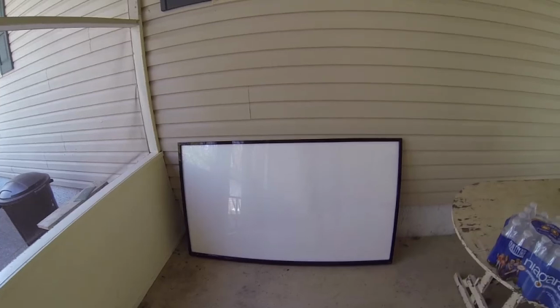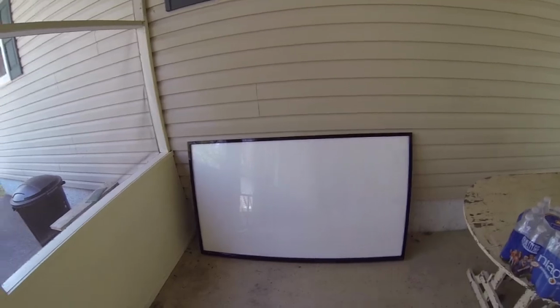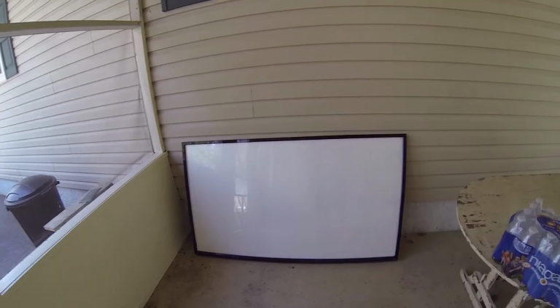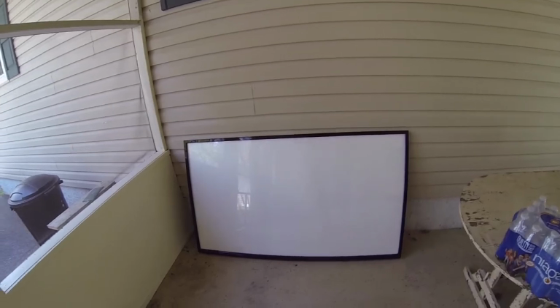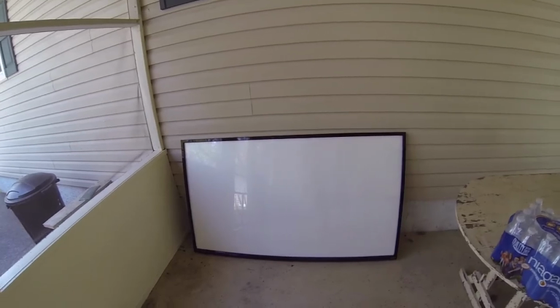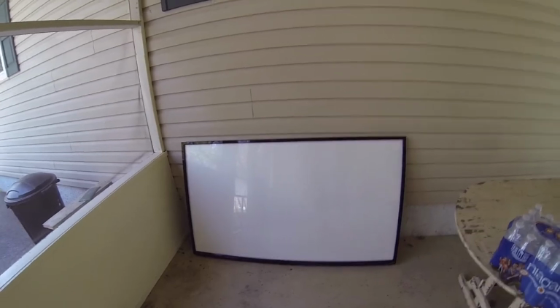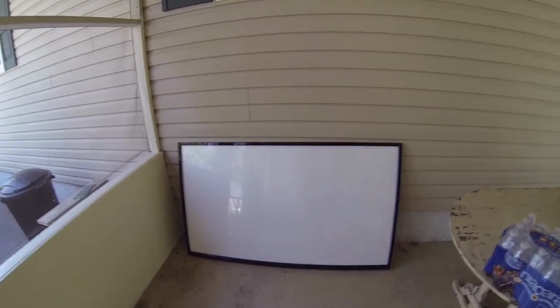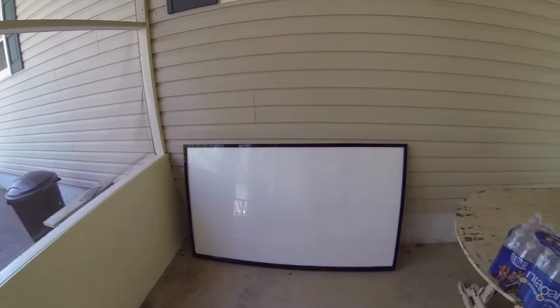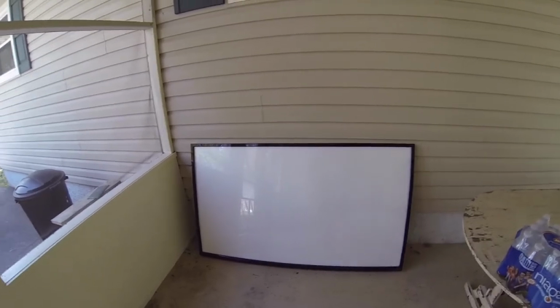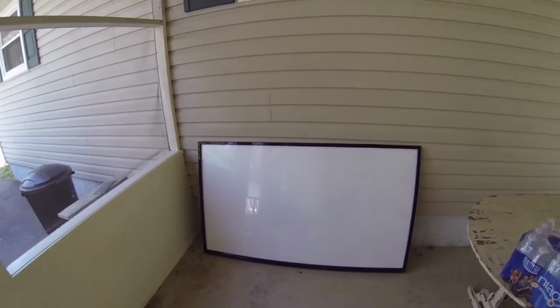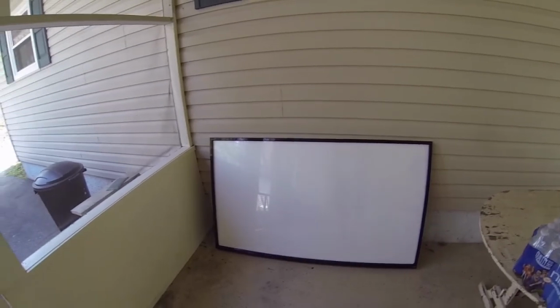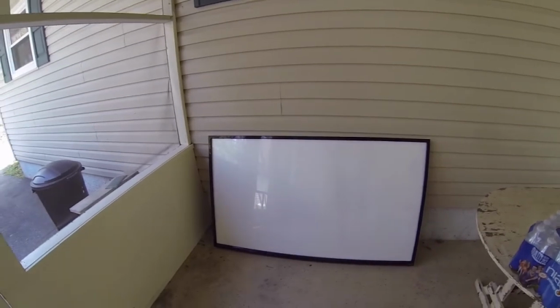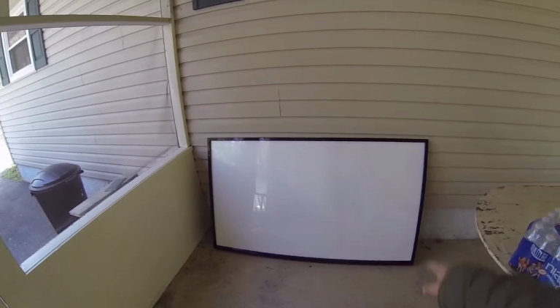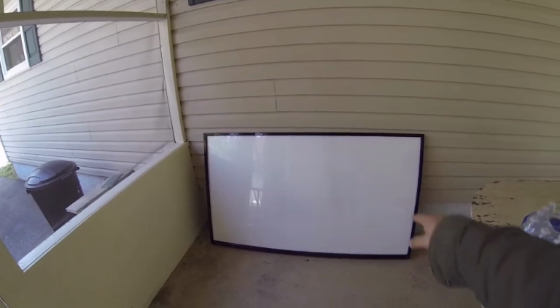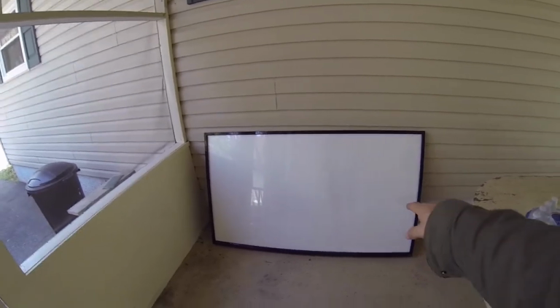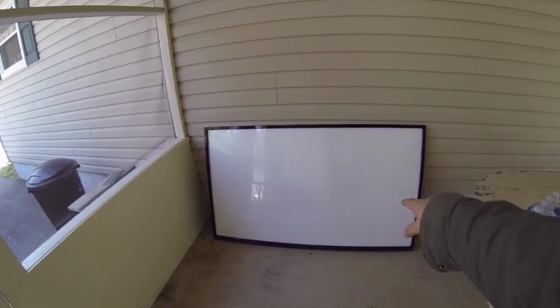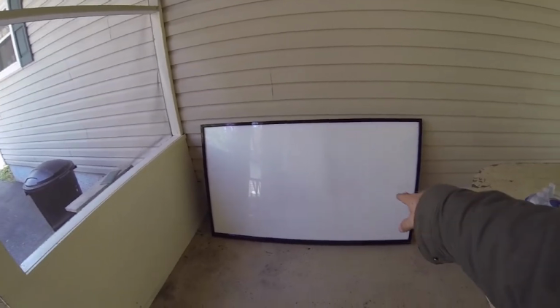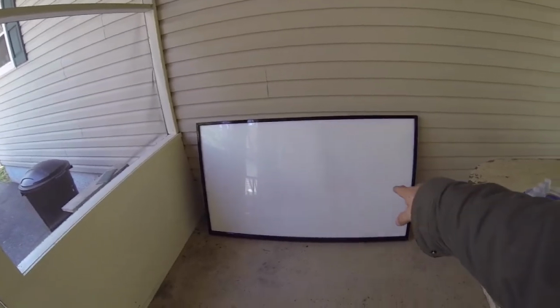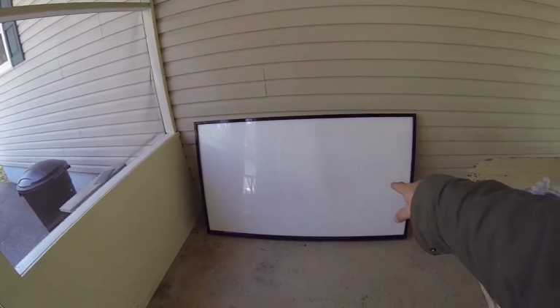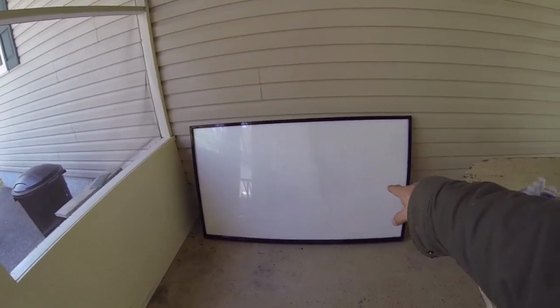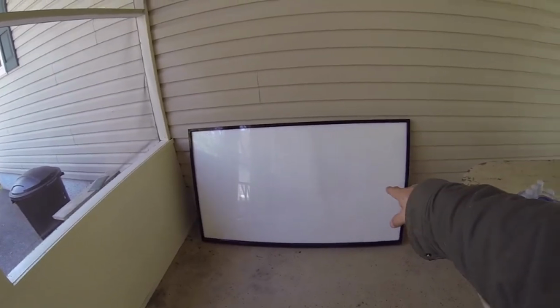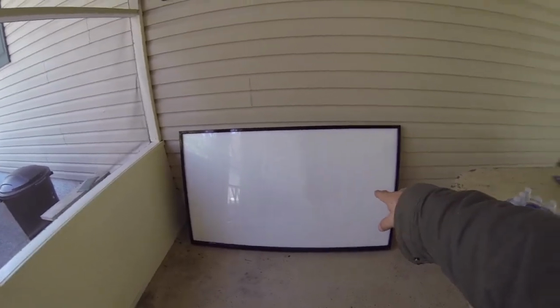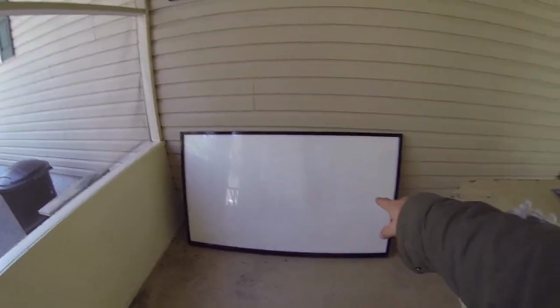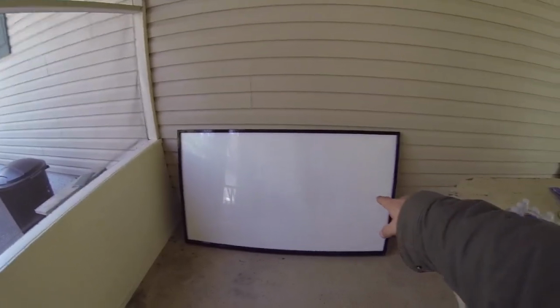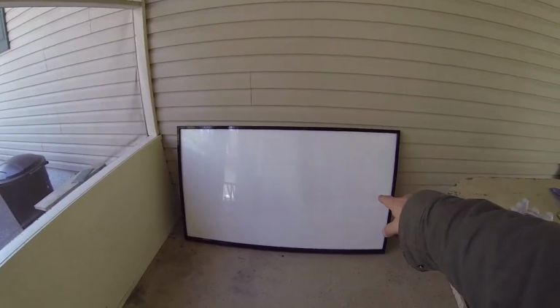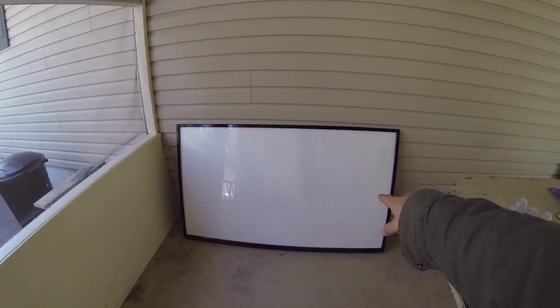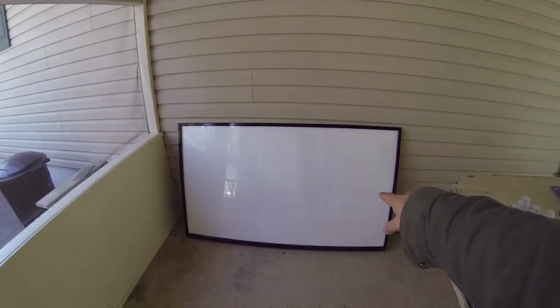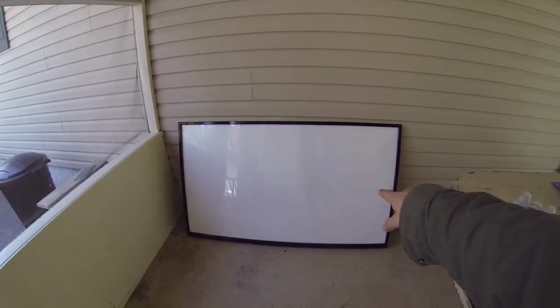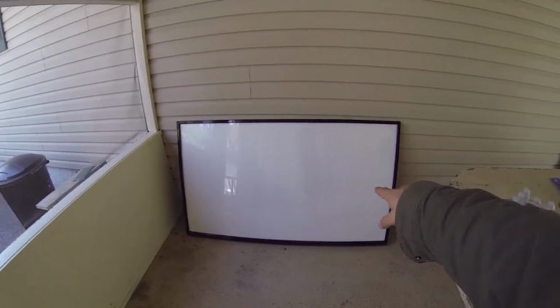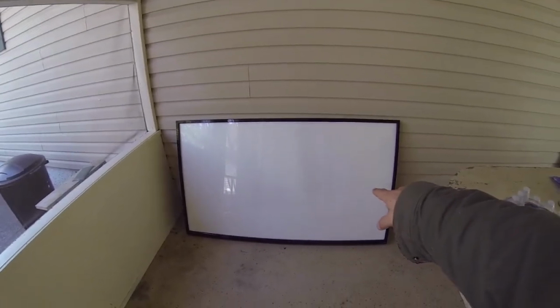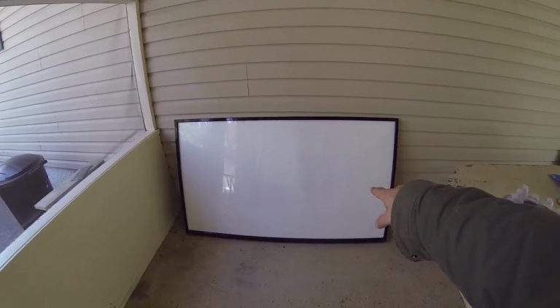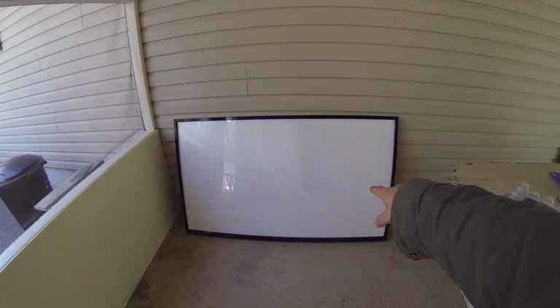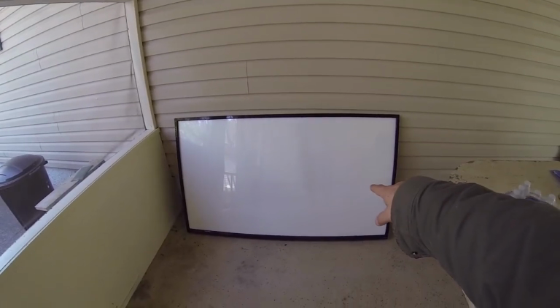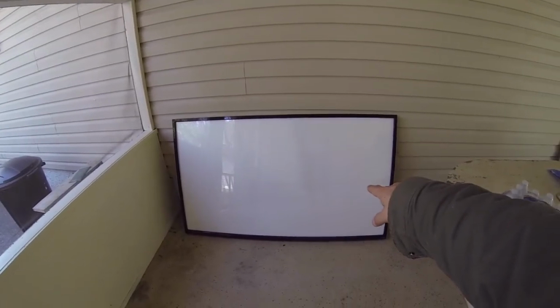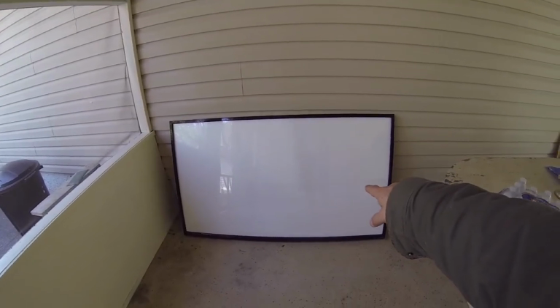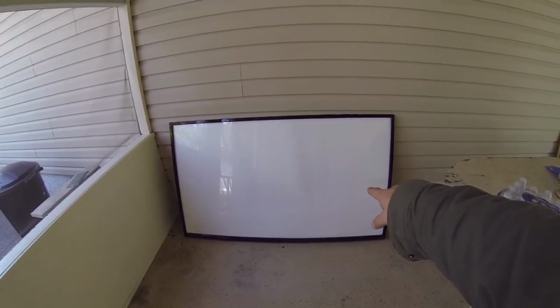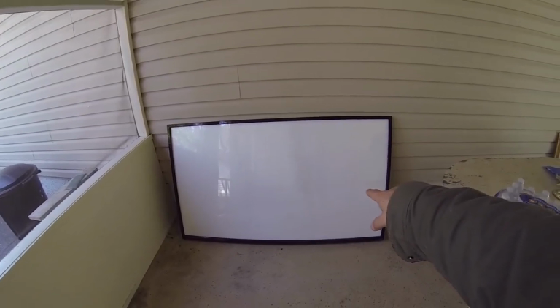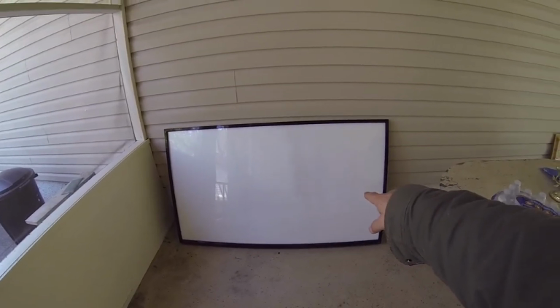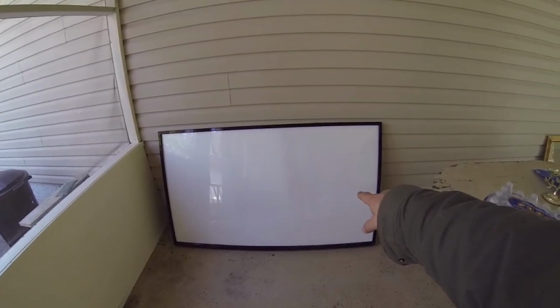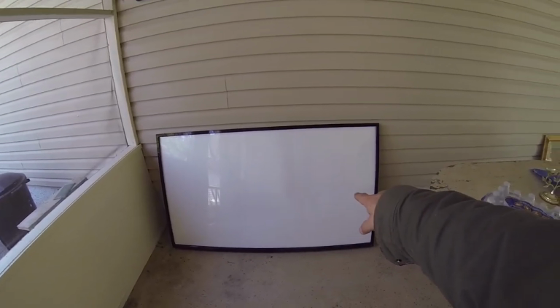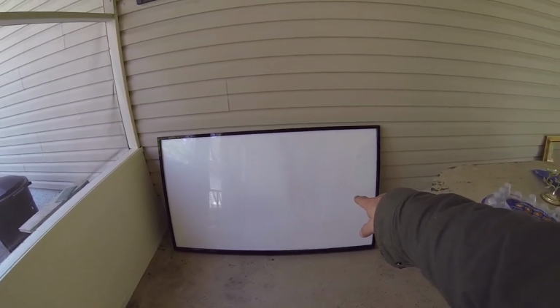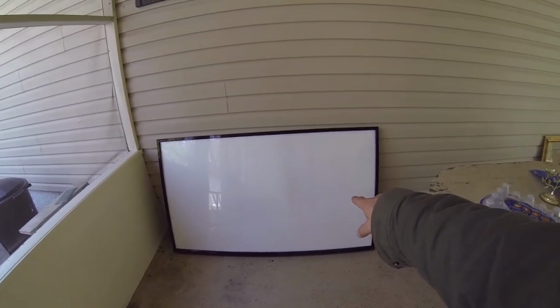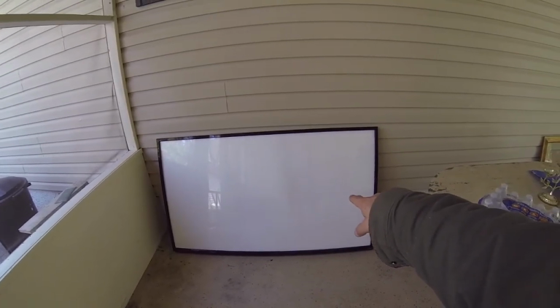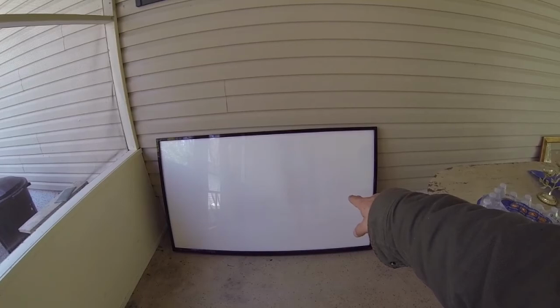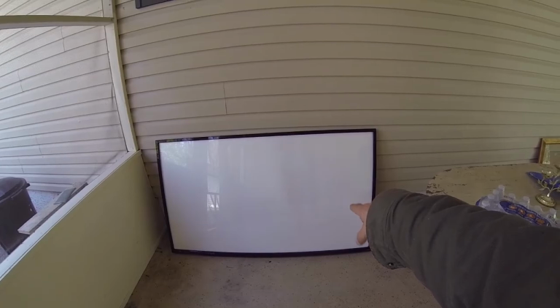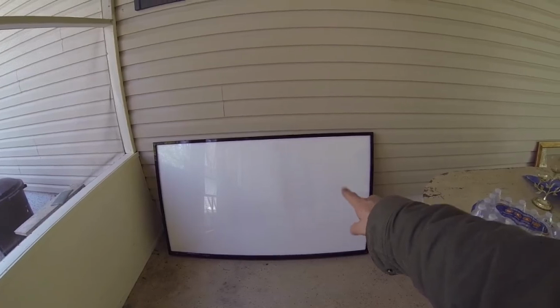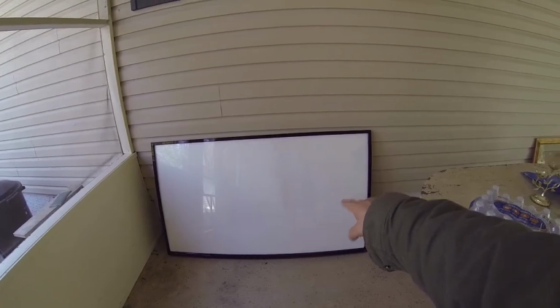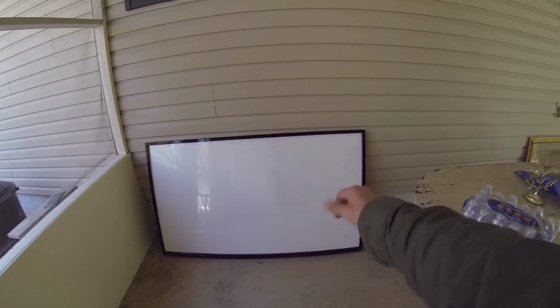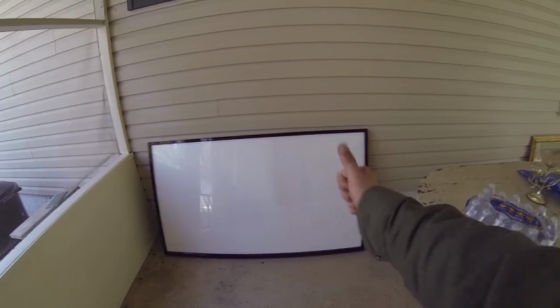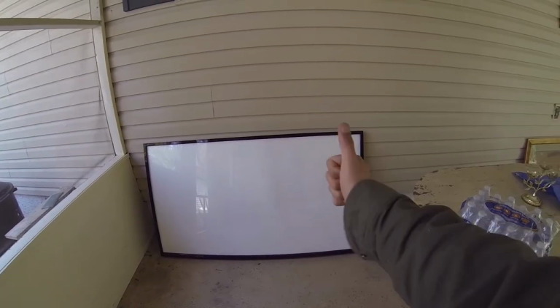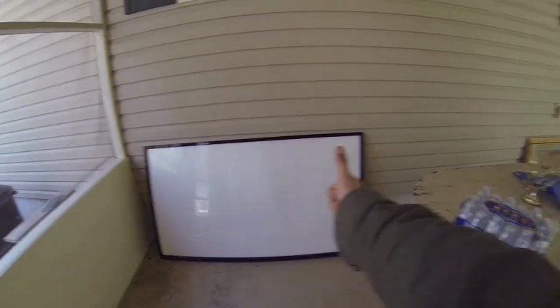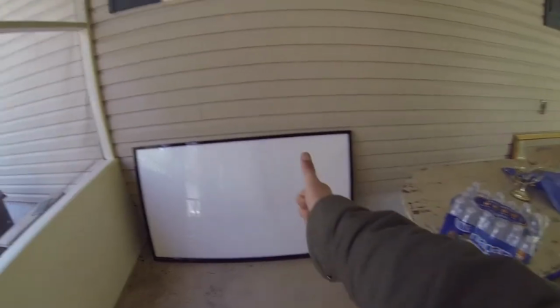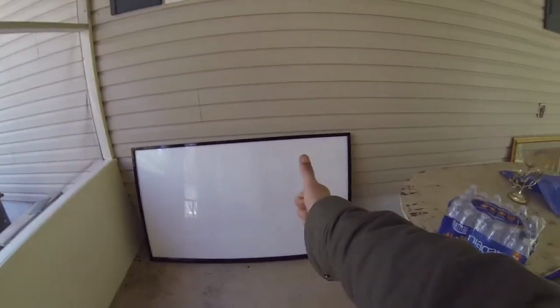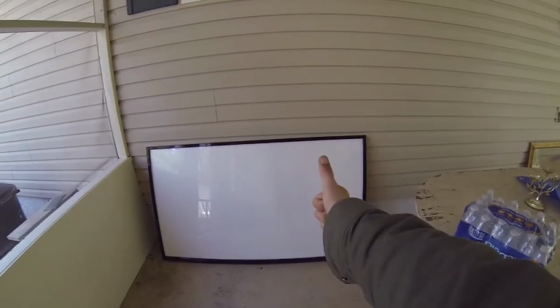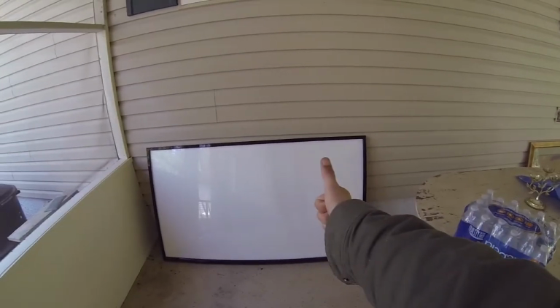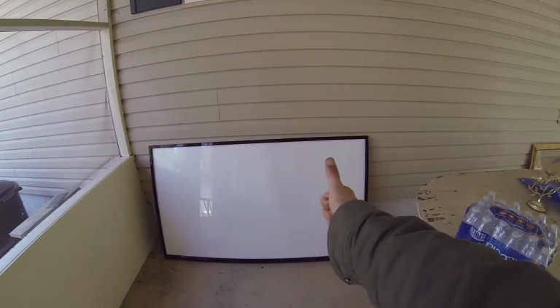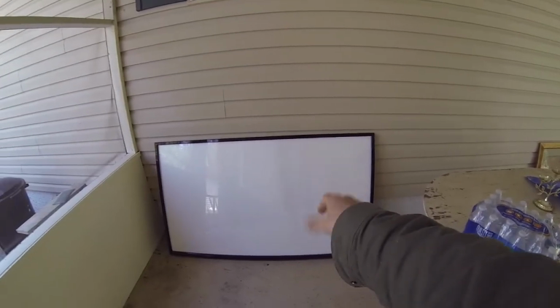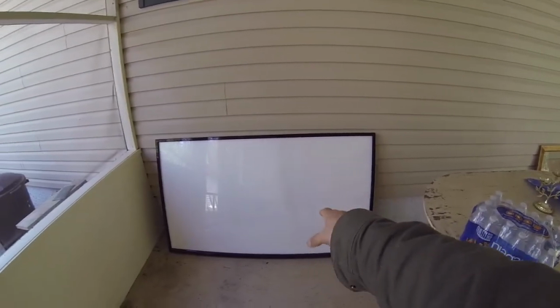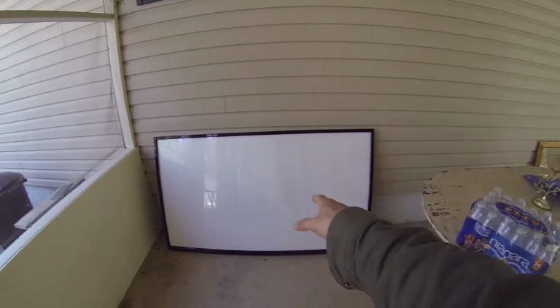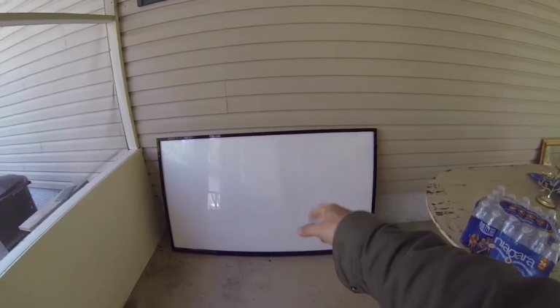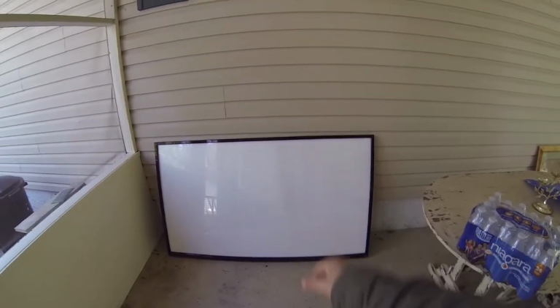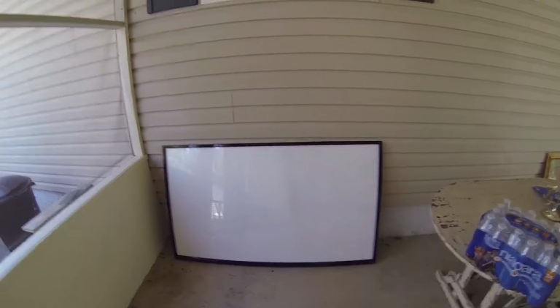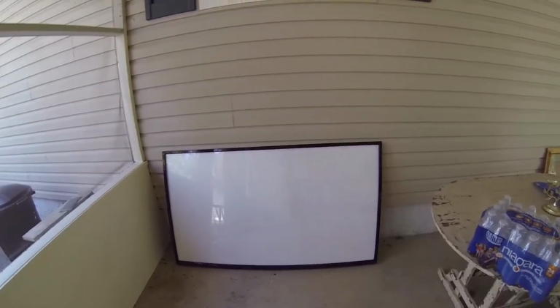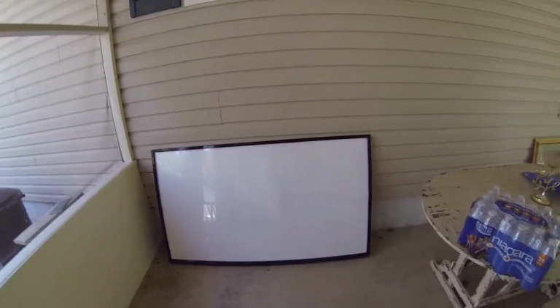70-inch LED panel that's going in the studio. I'm excited about that.